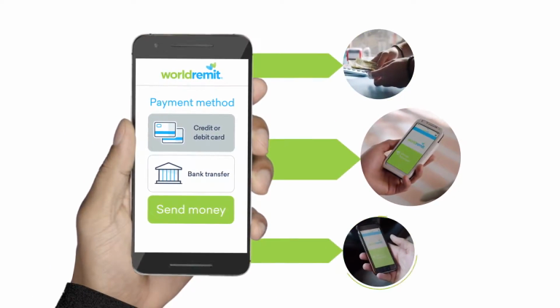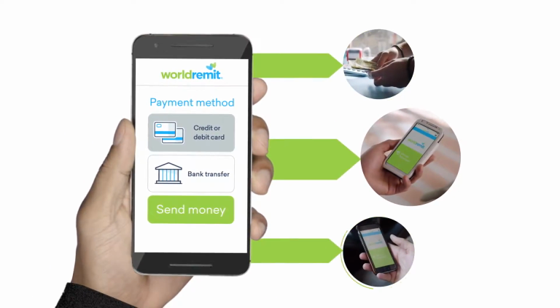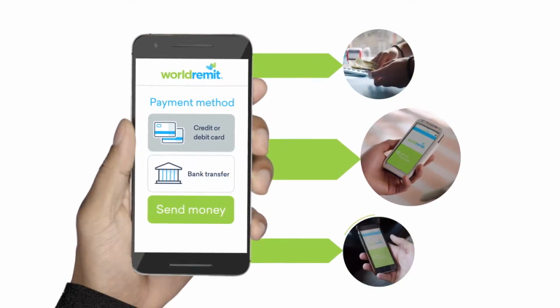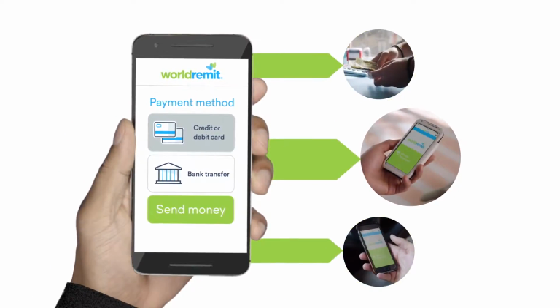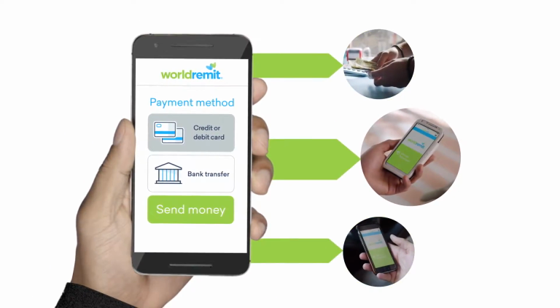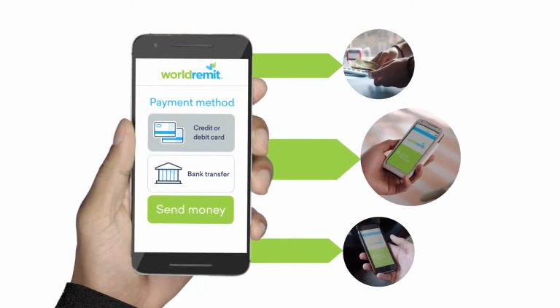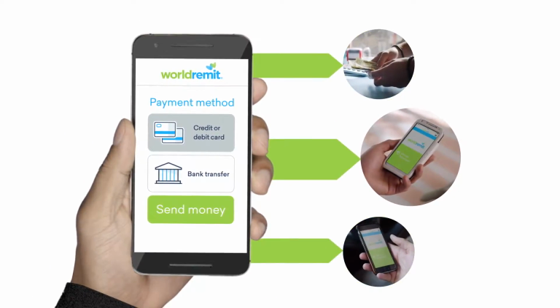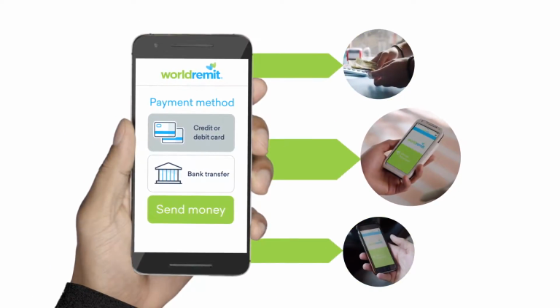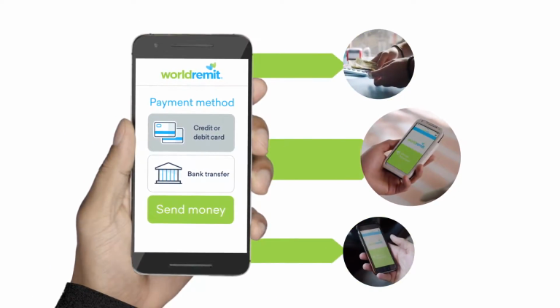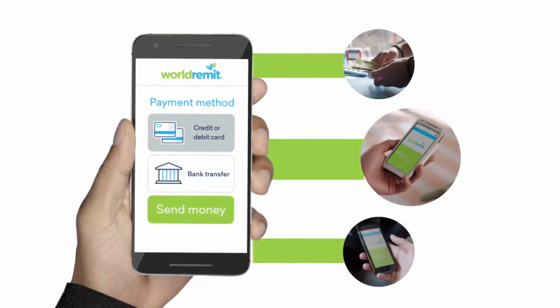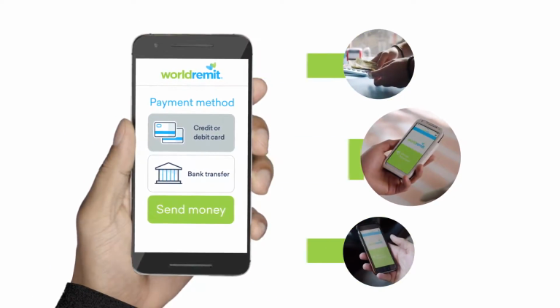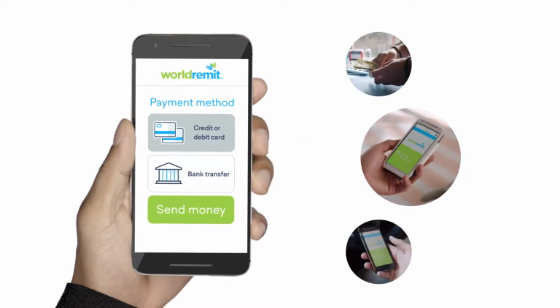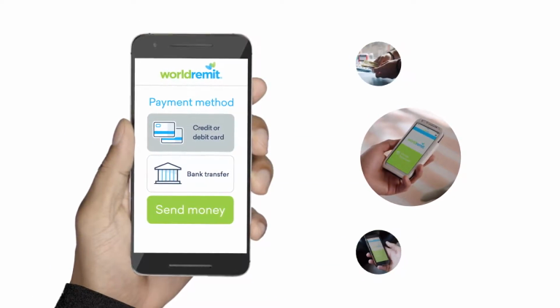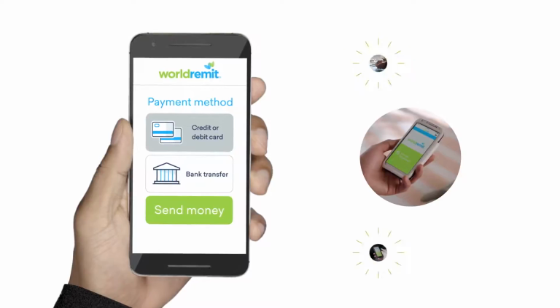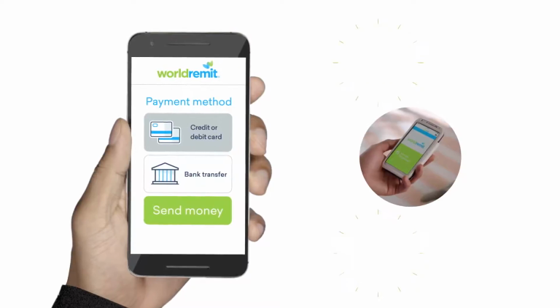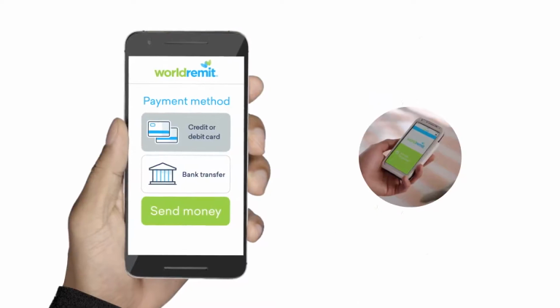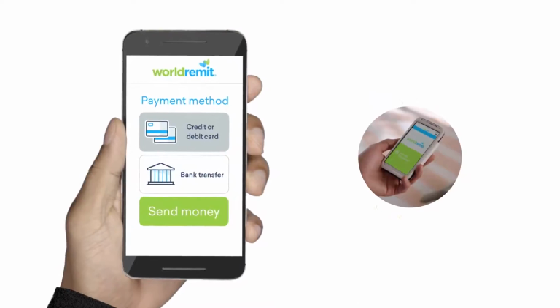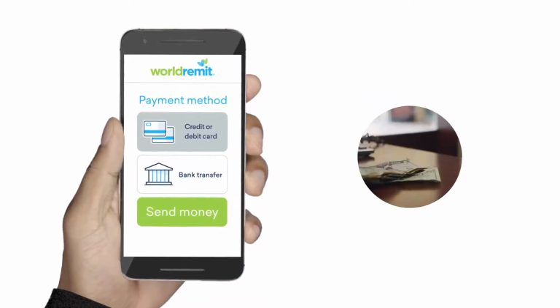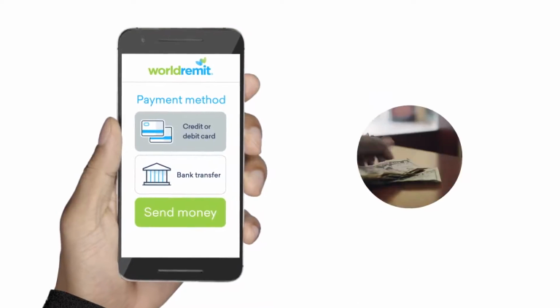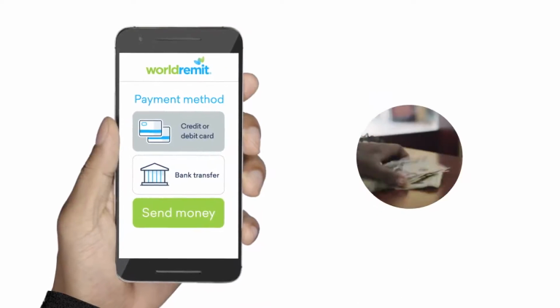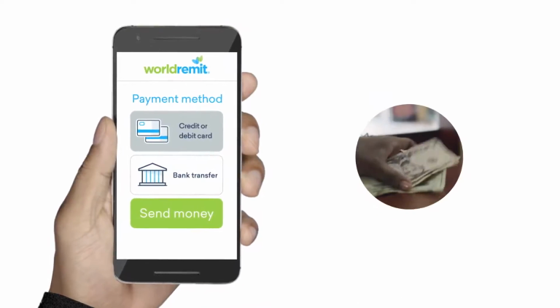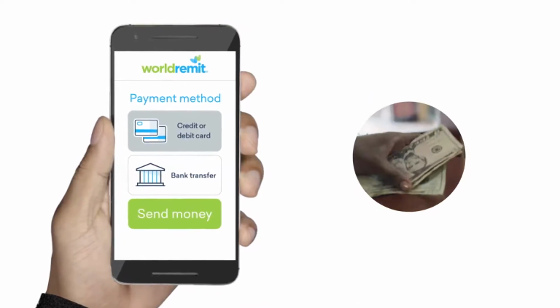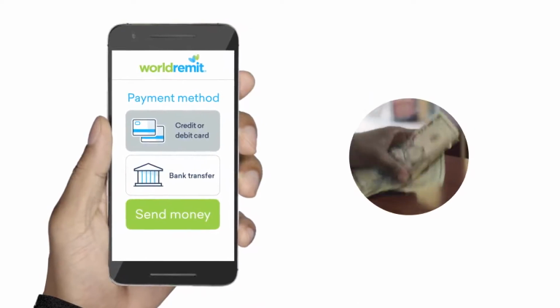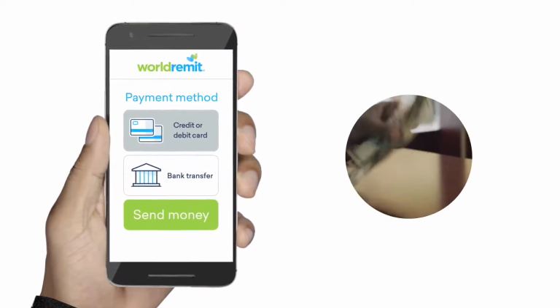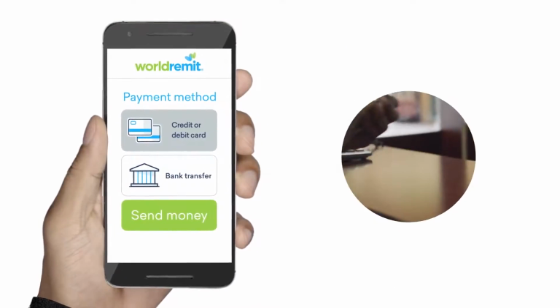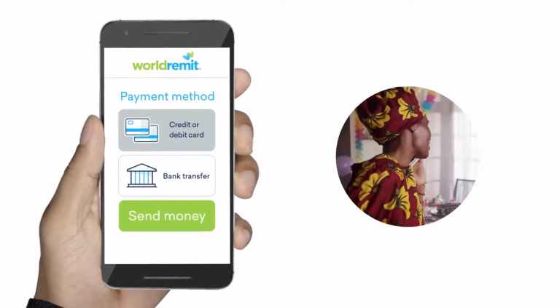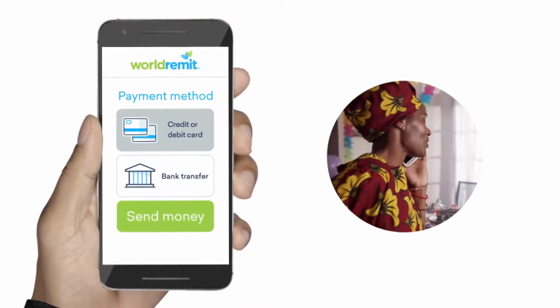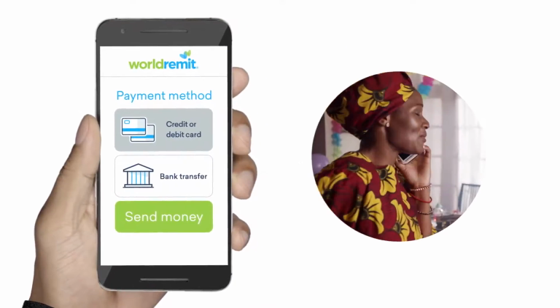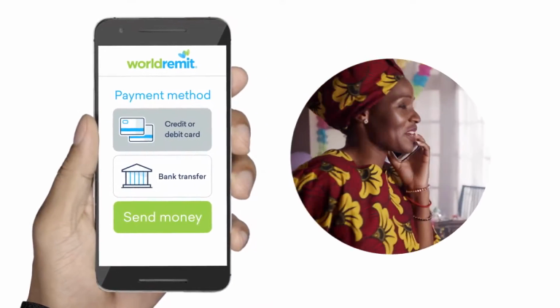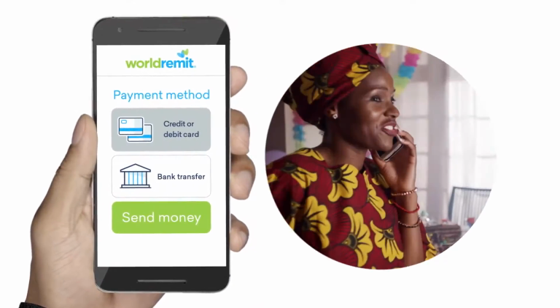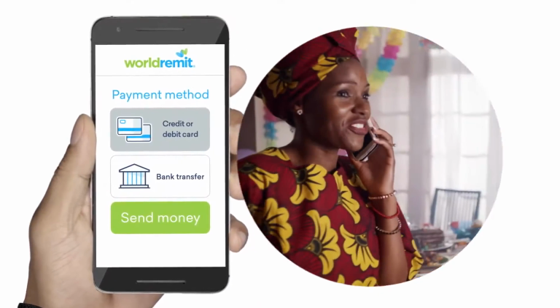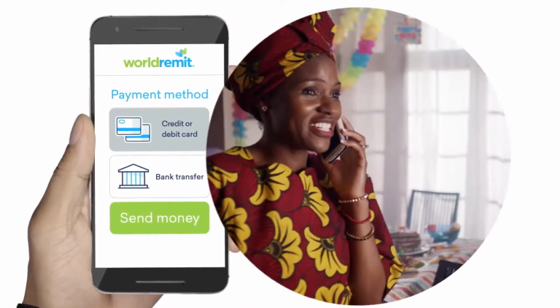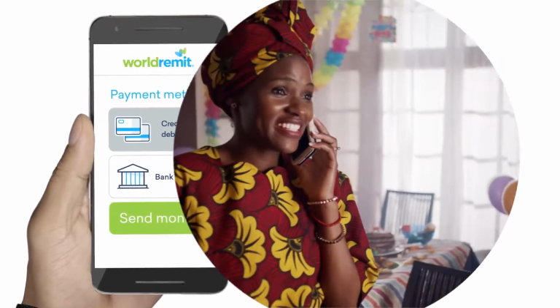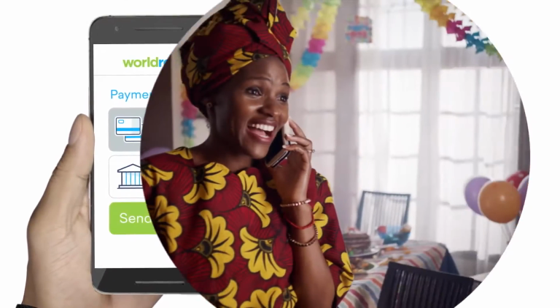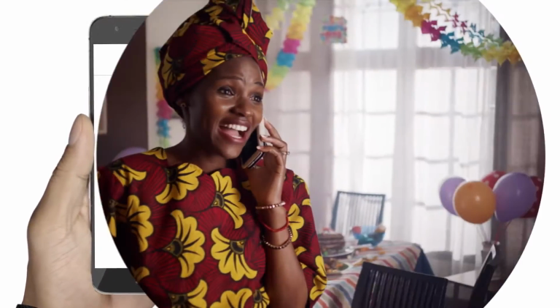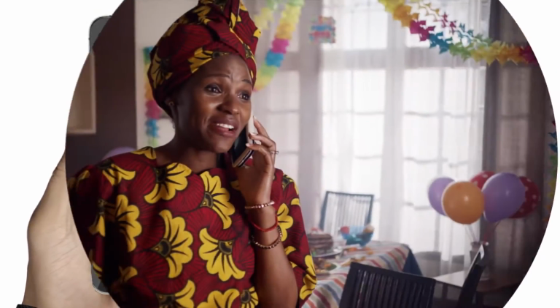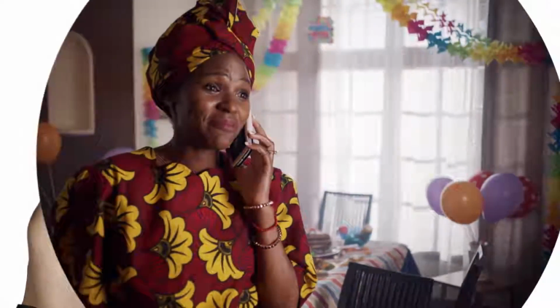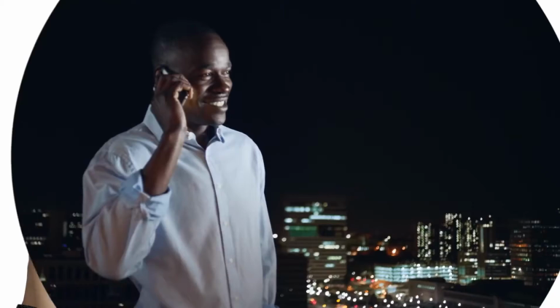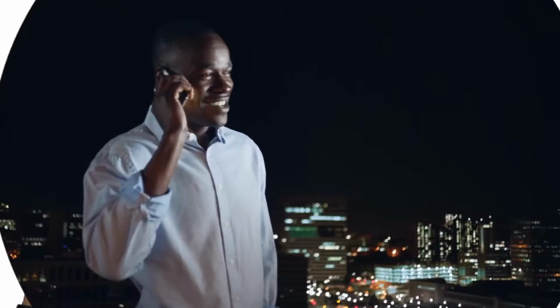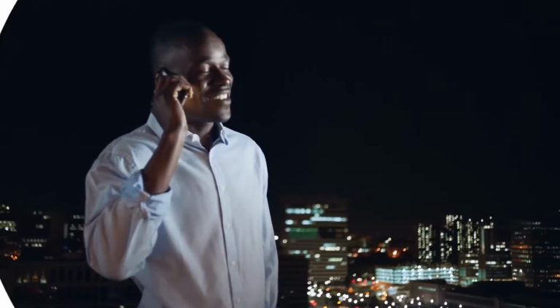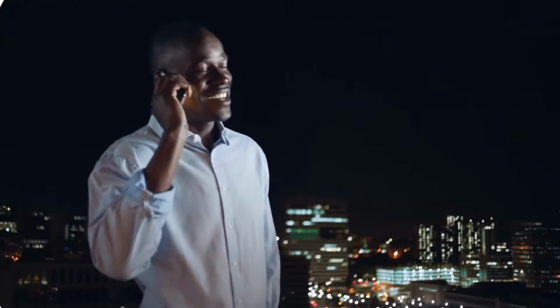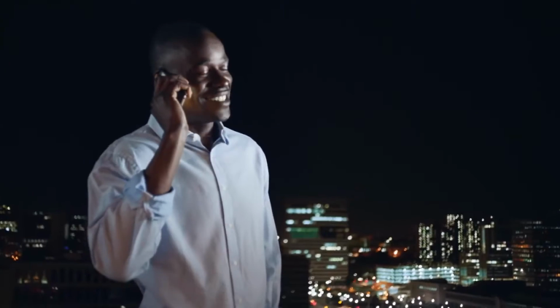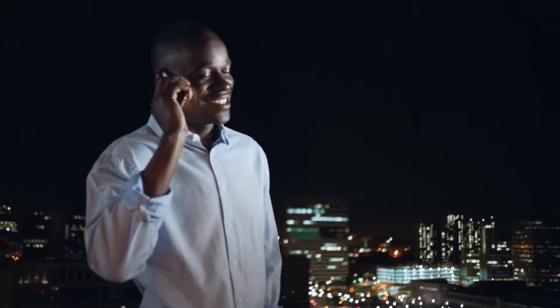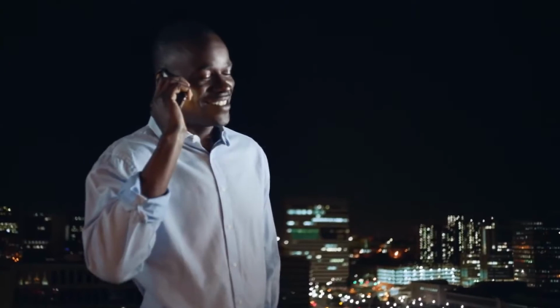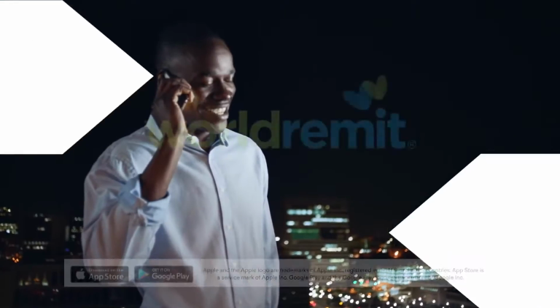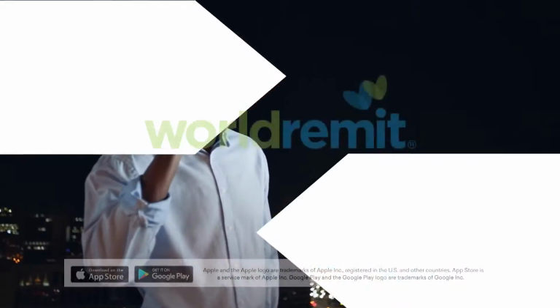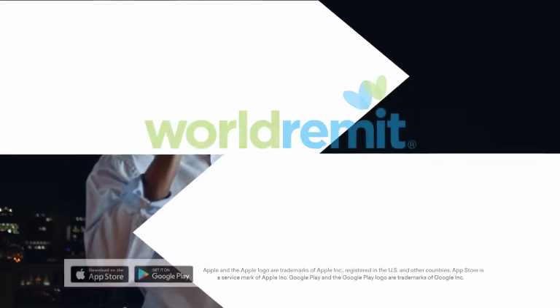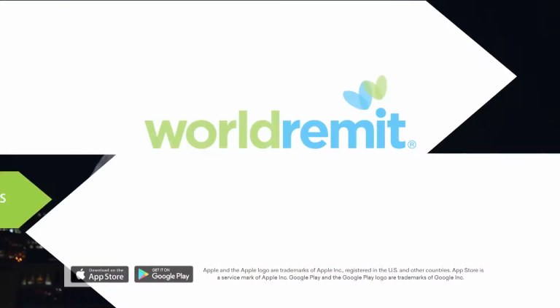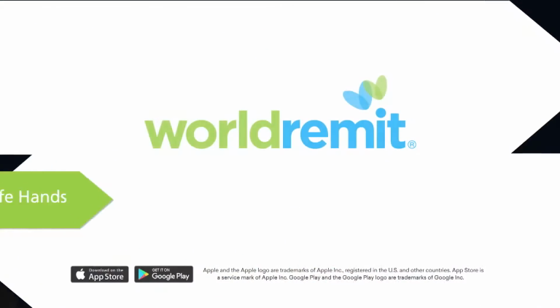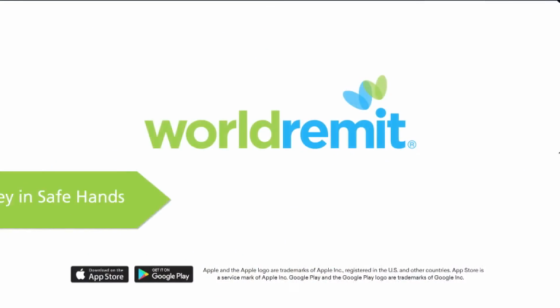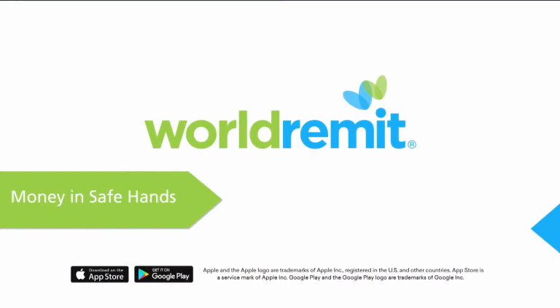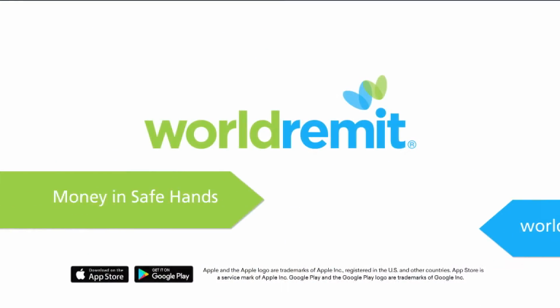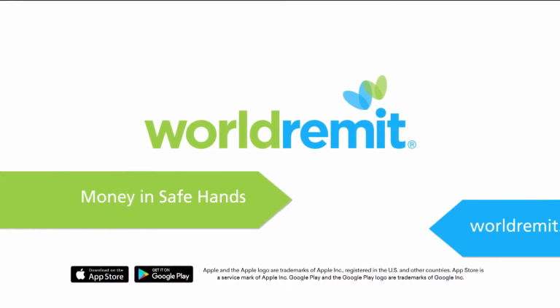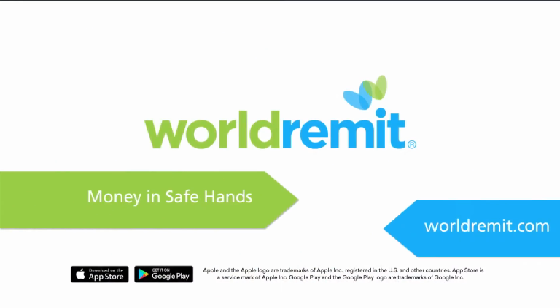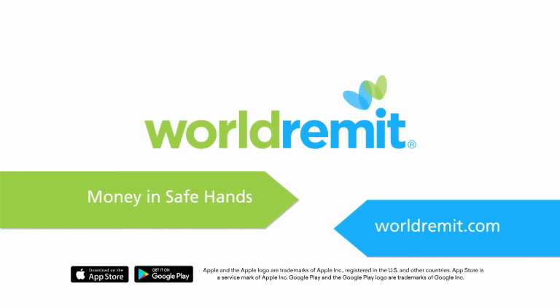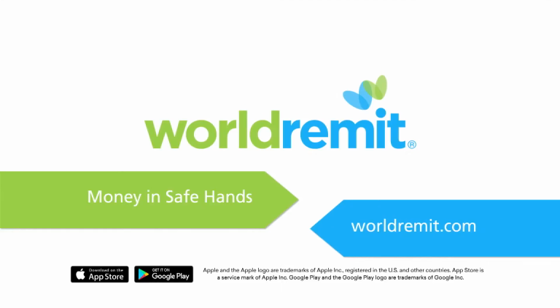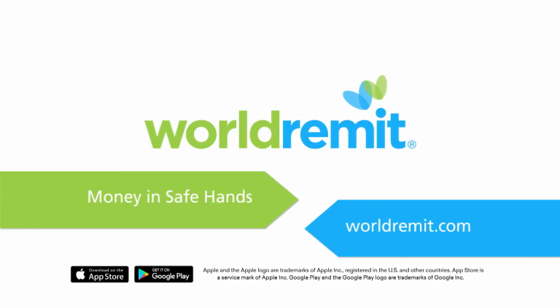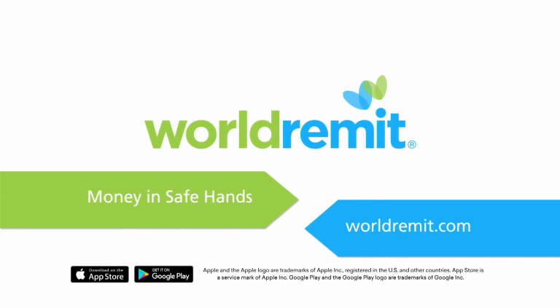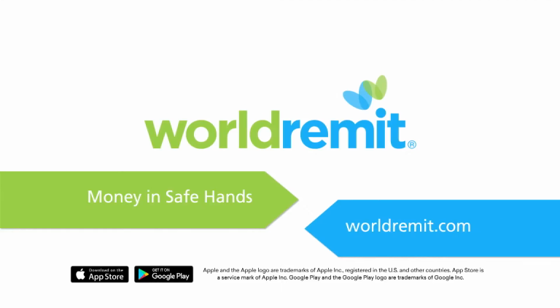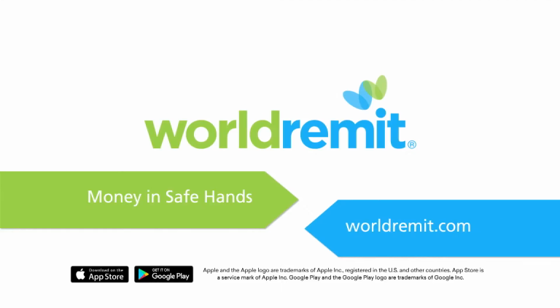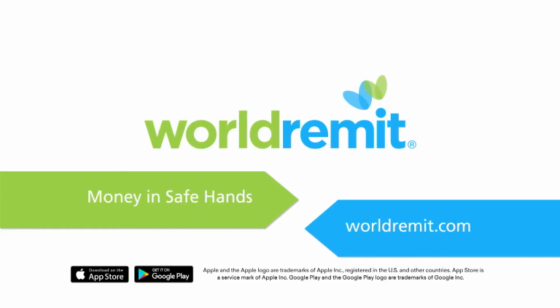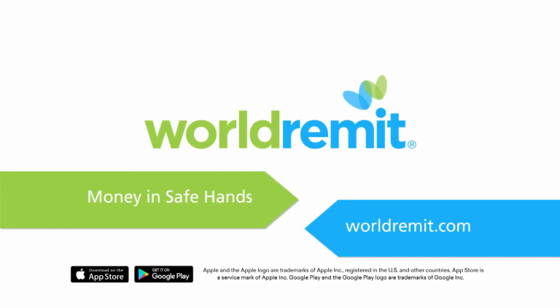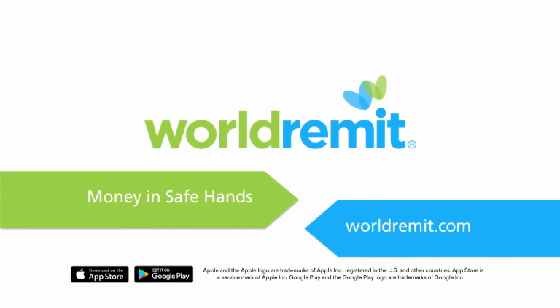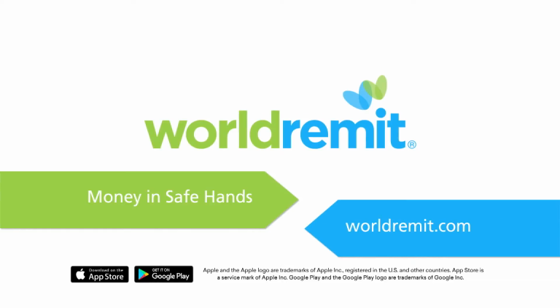That's it. That's how, with World Remit, you can instantly send money back home, knowing you're in safe hands.